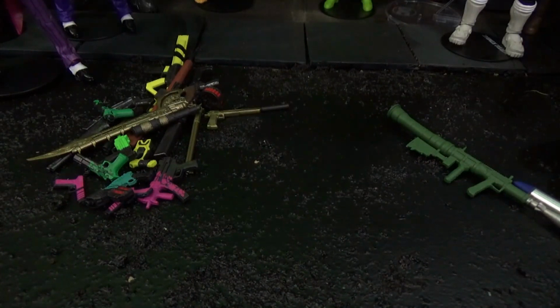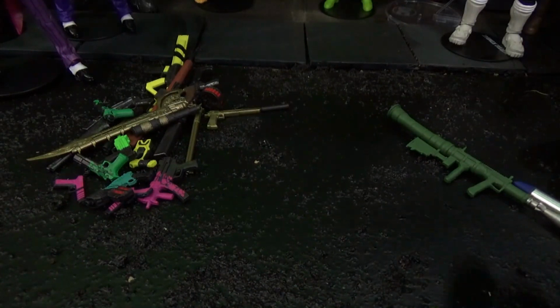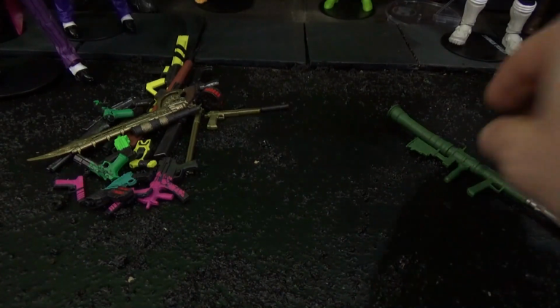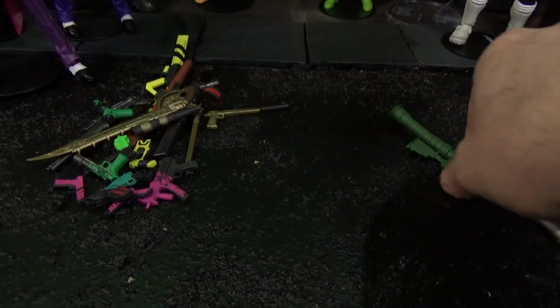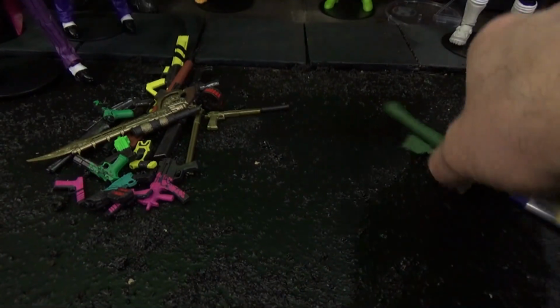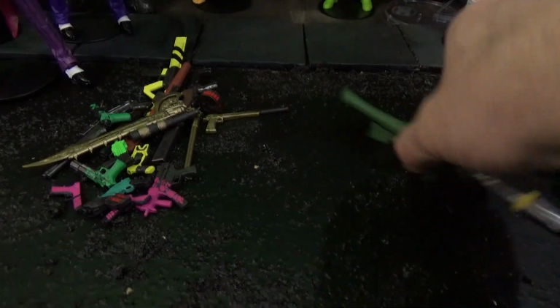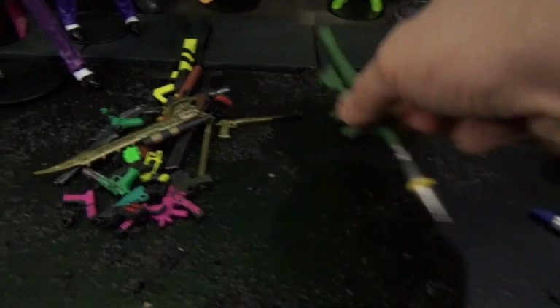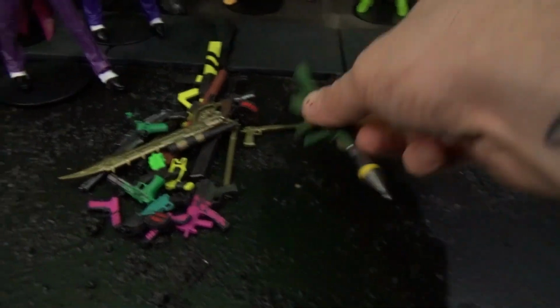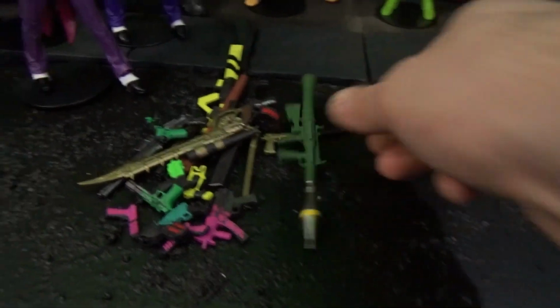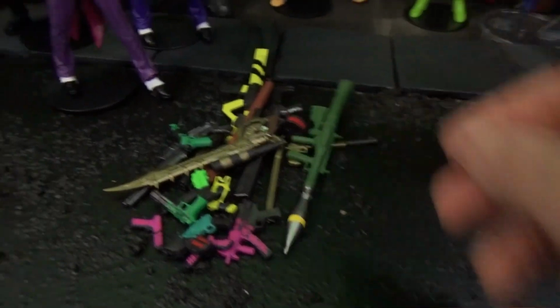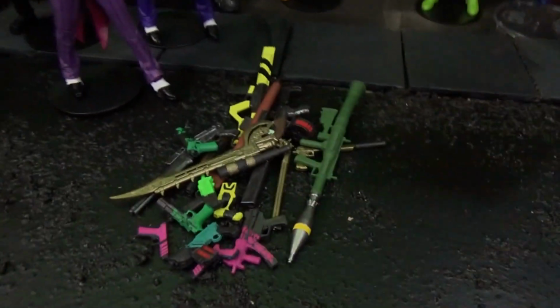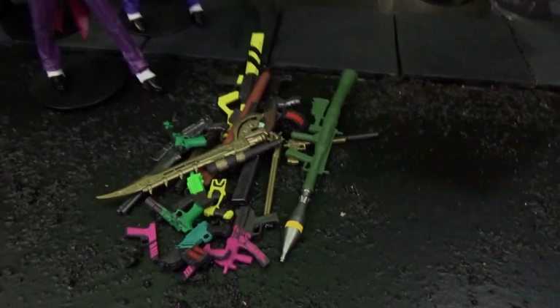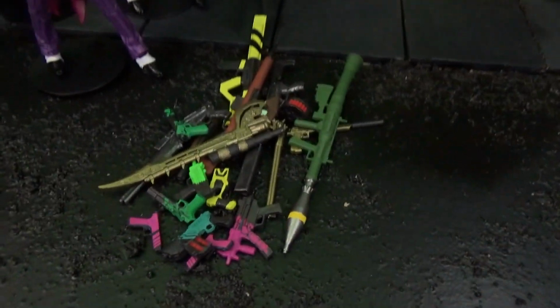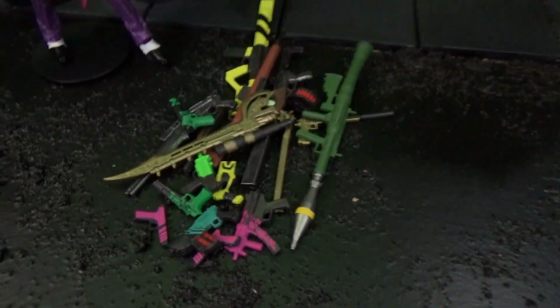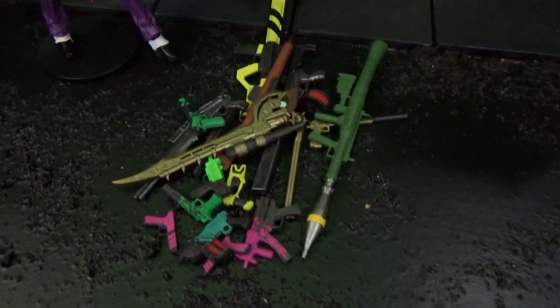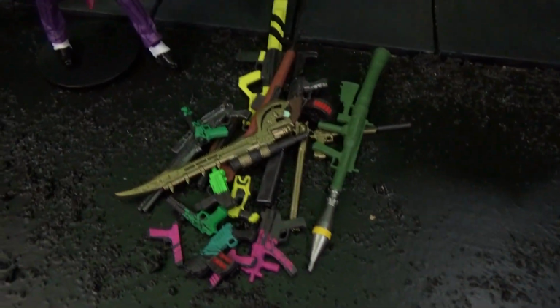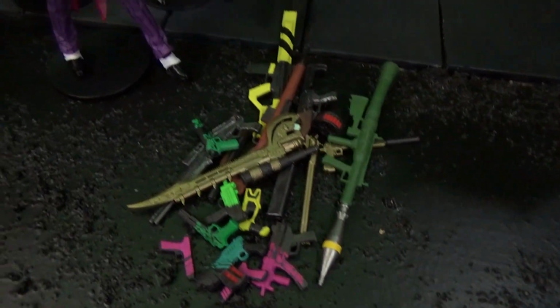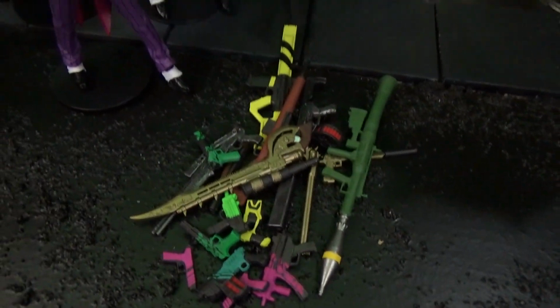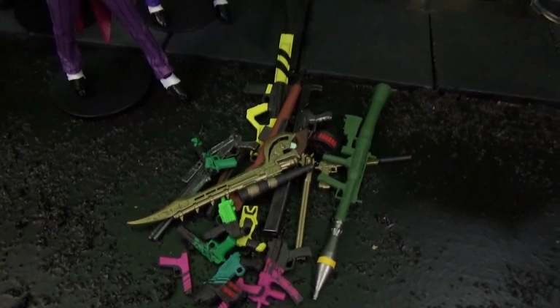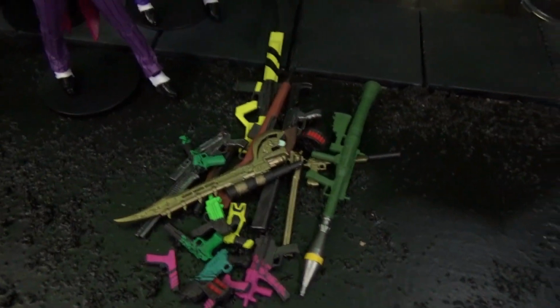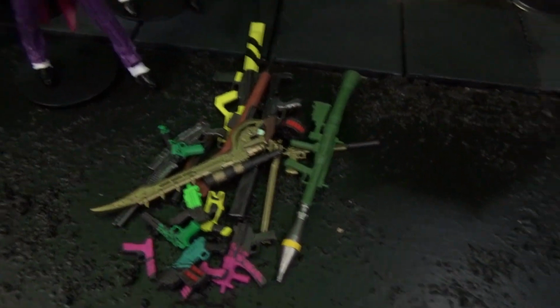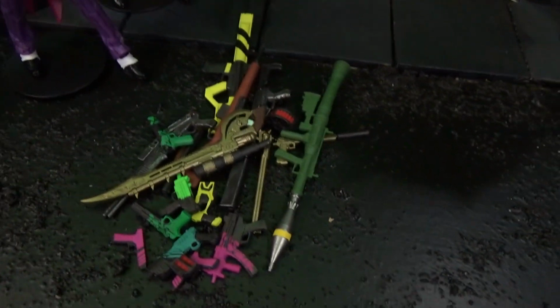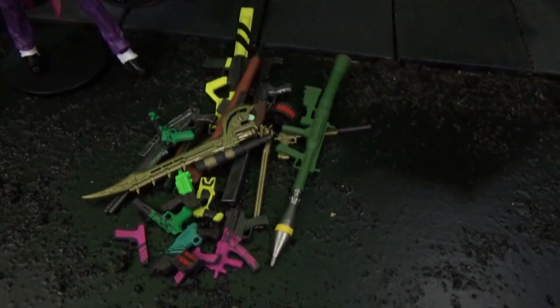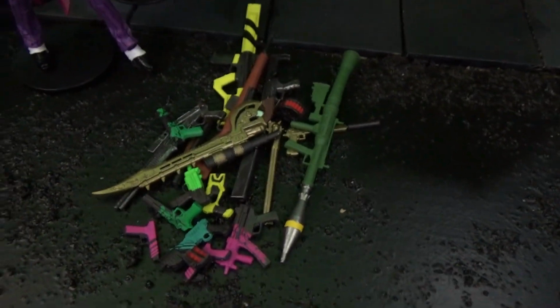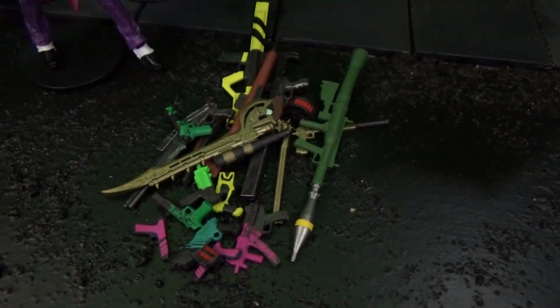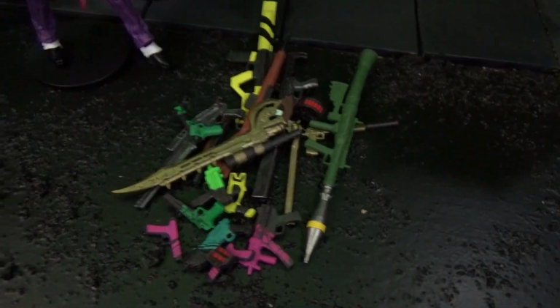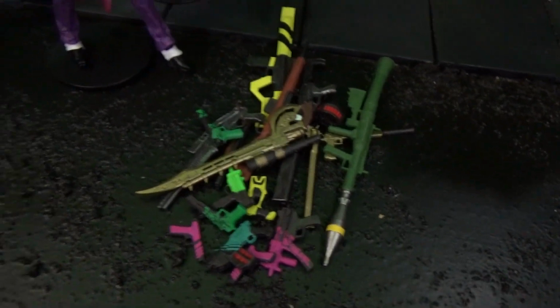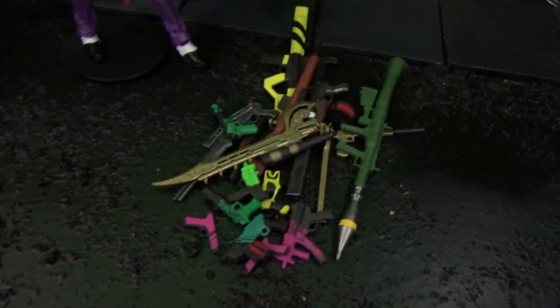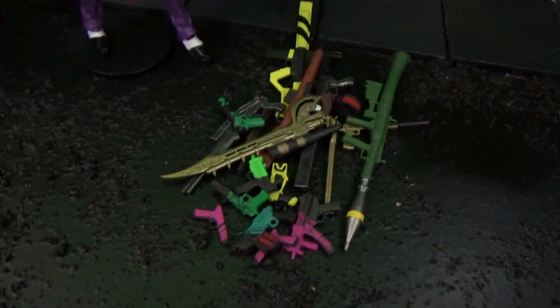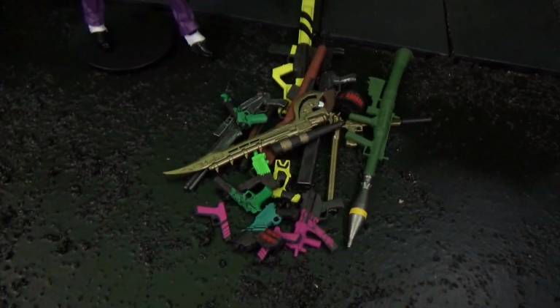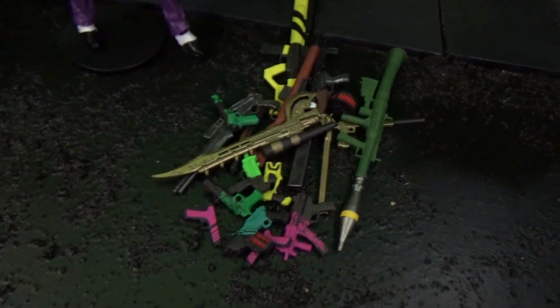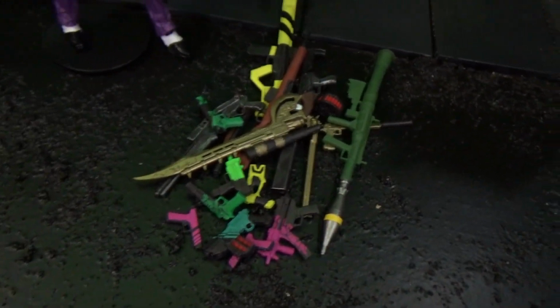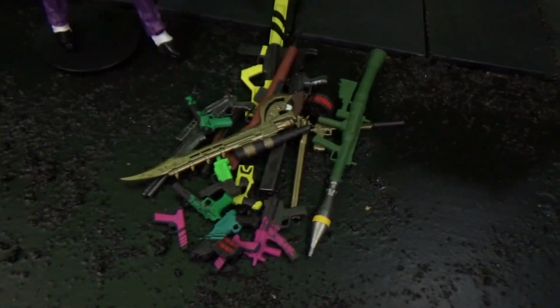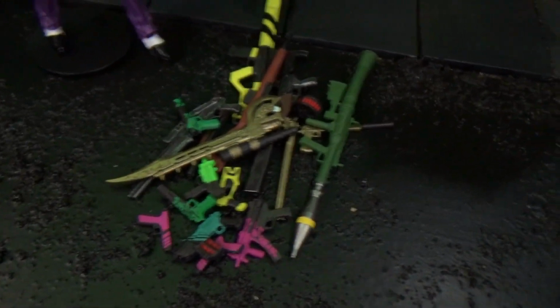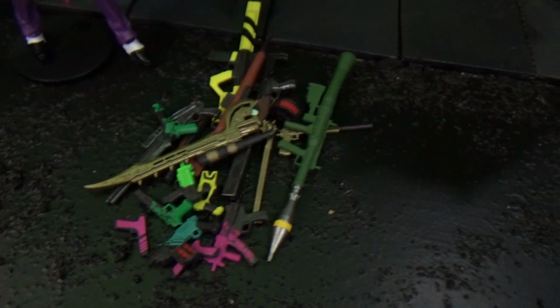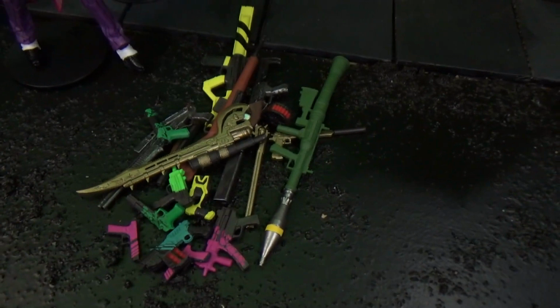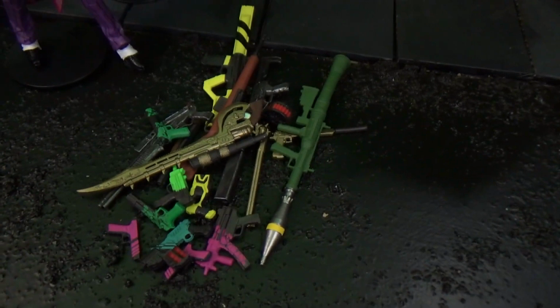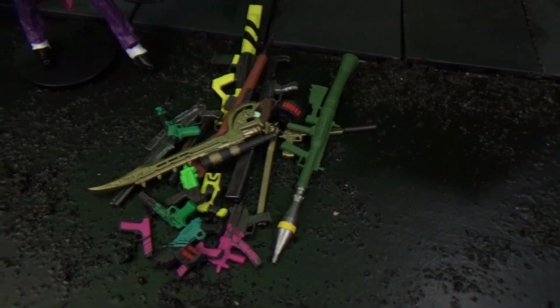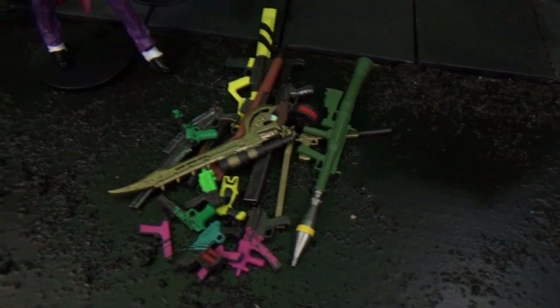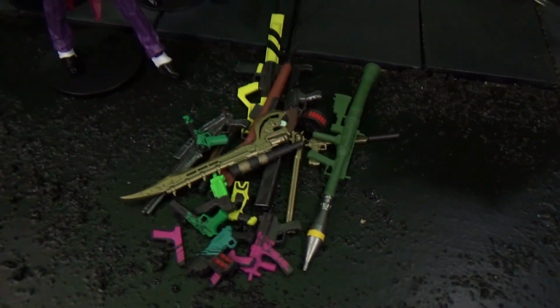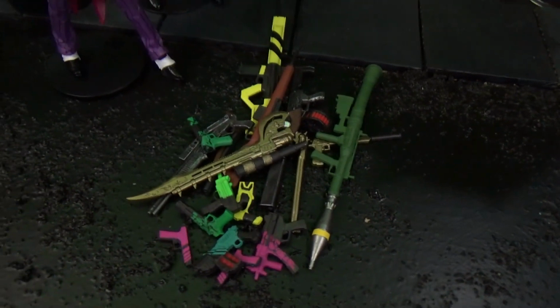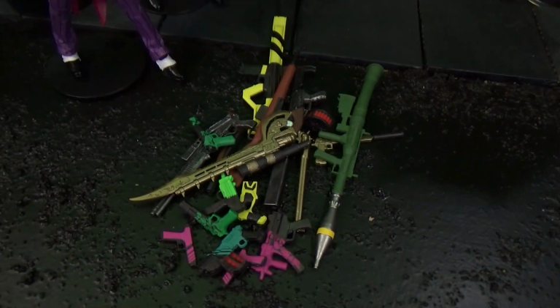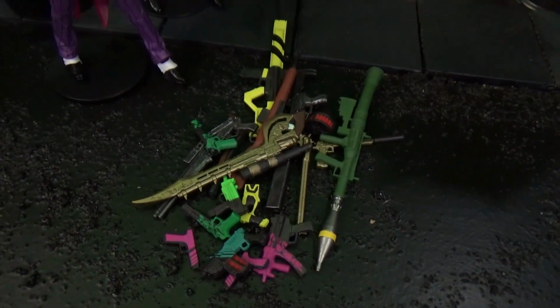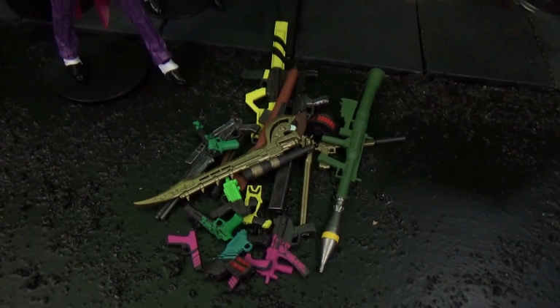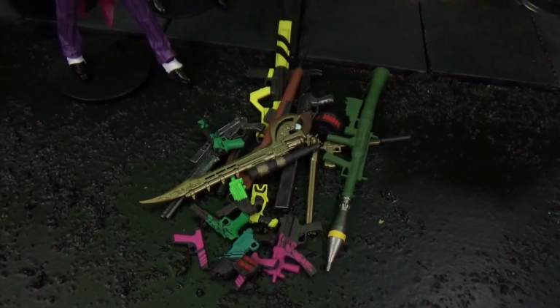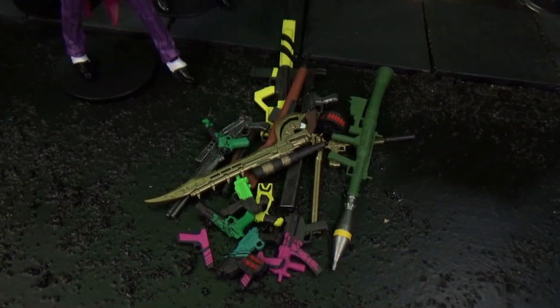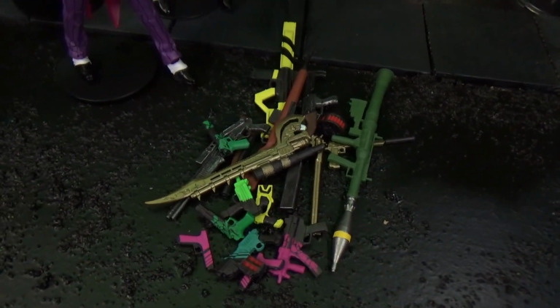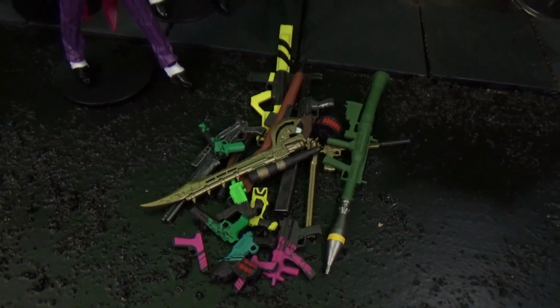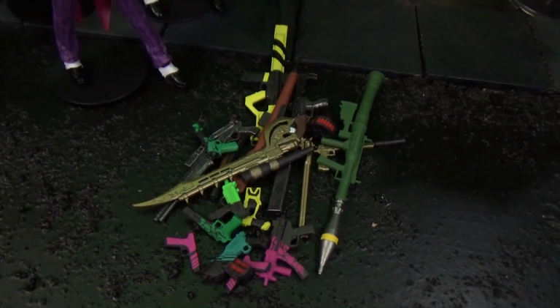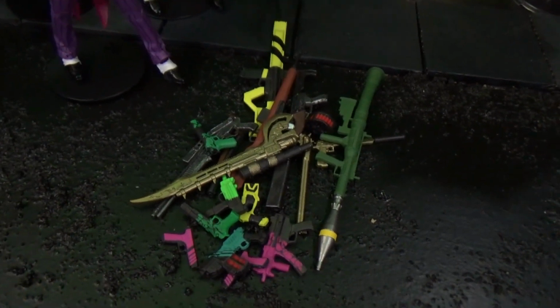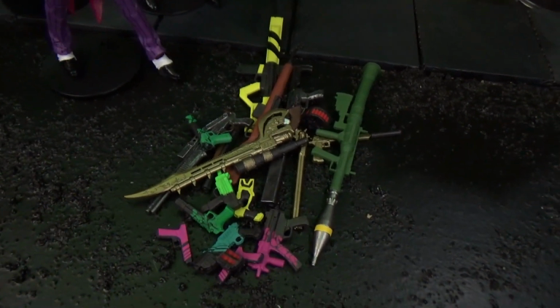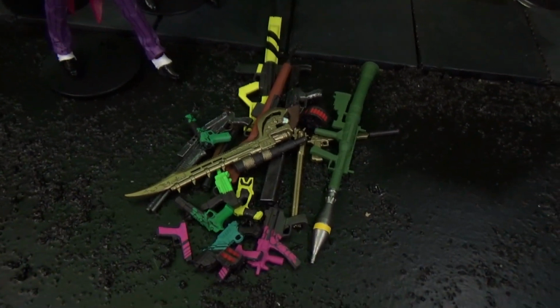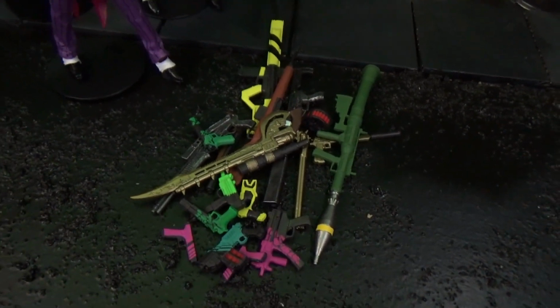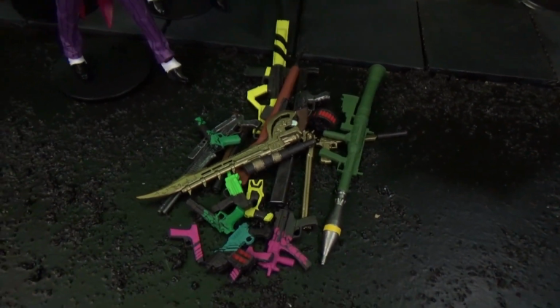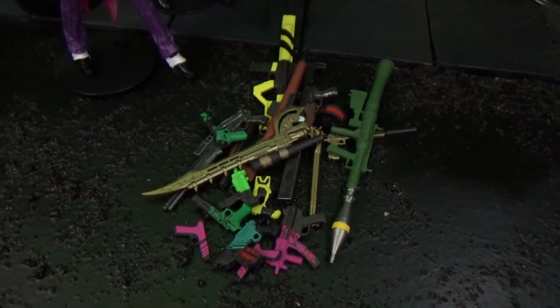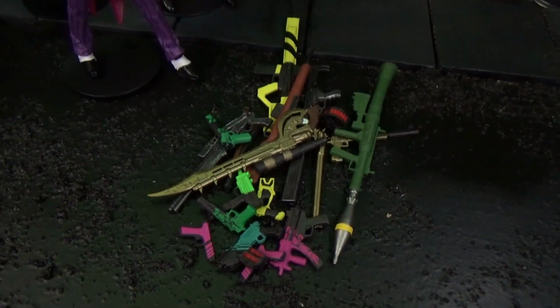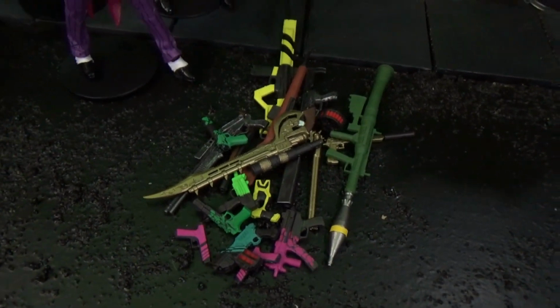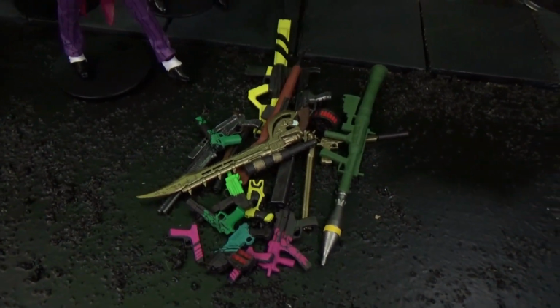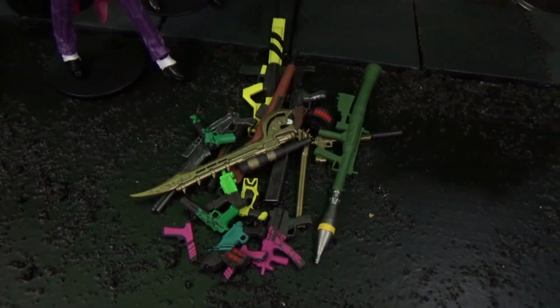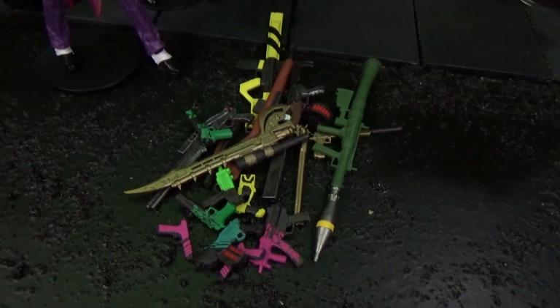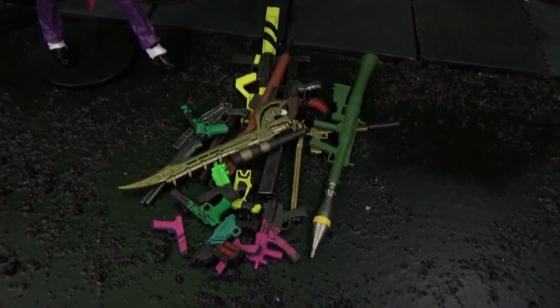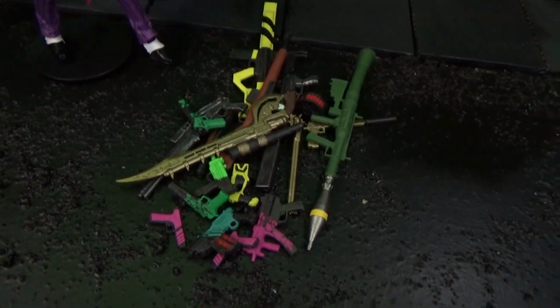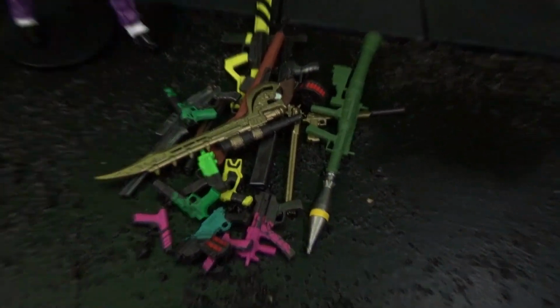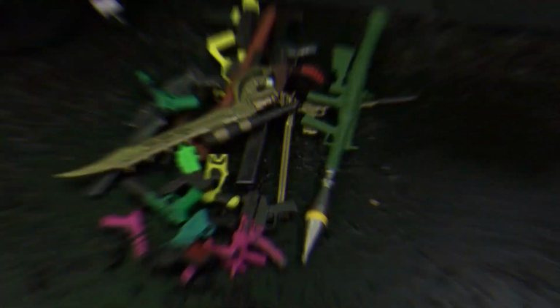Now that we've unboxed our cache, let's see what they look like with some action figures.